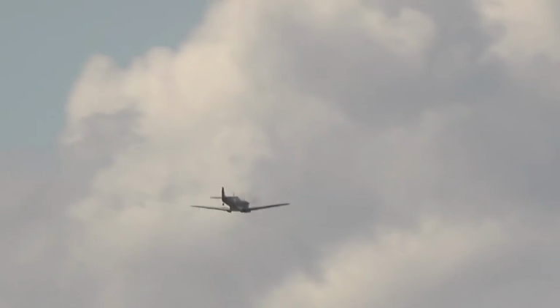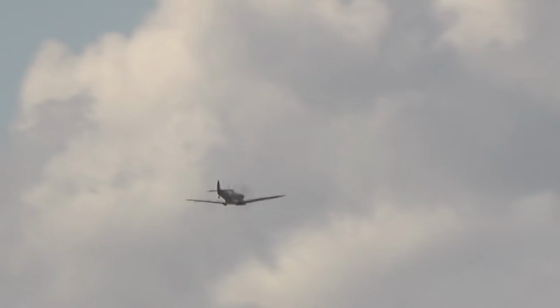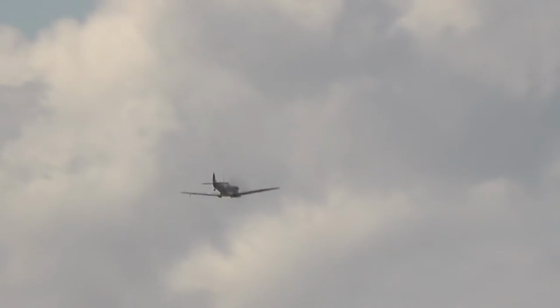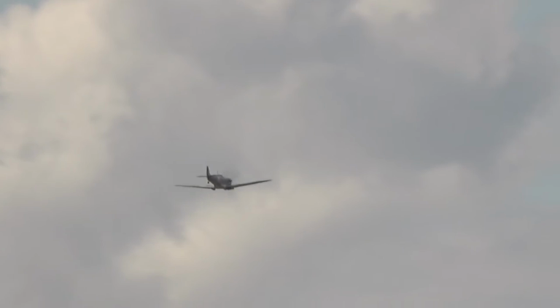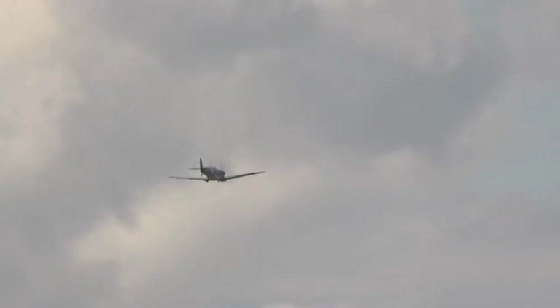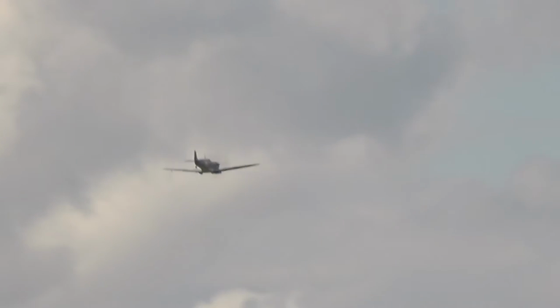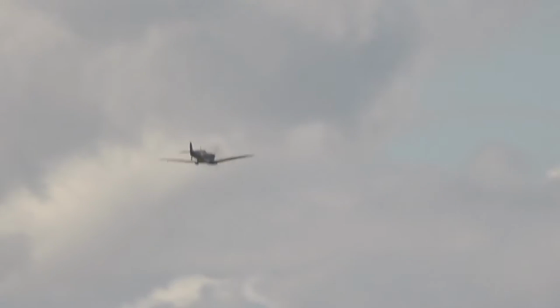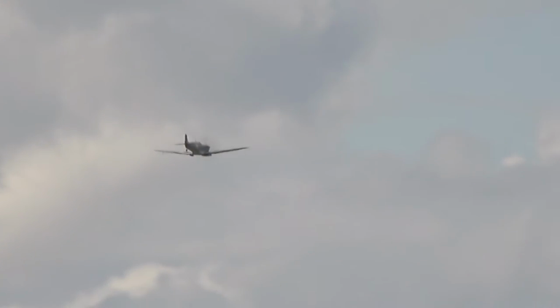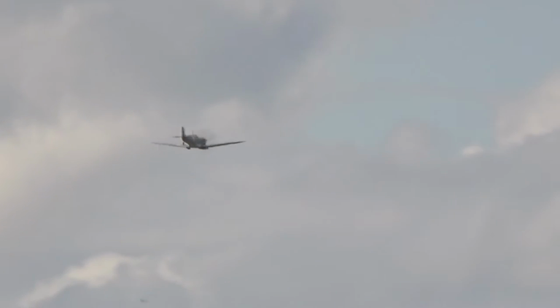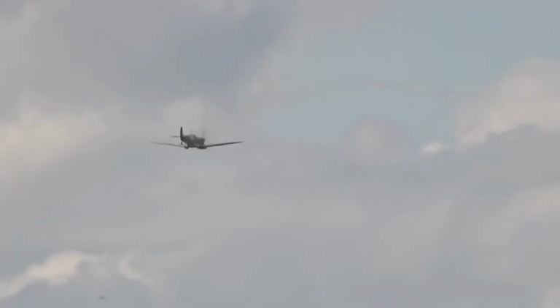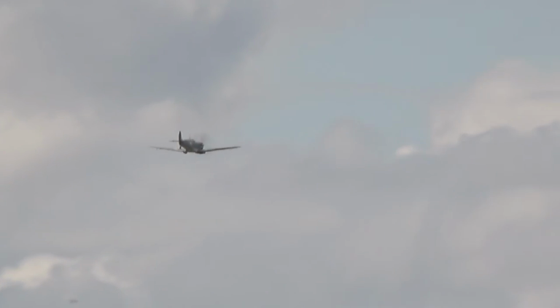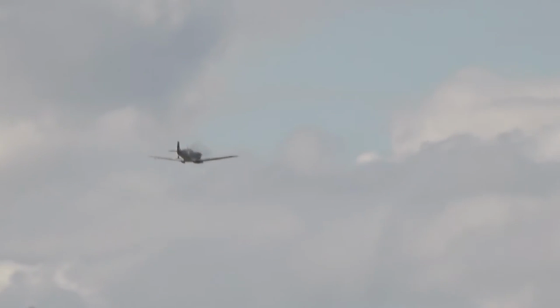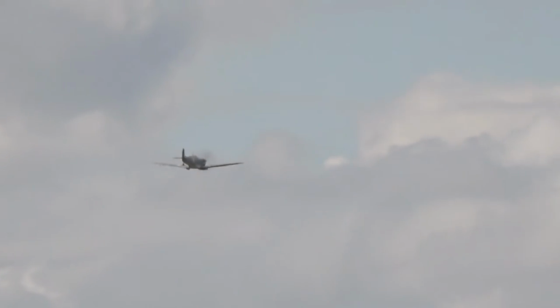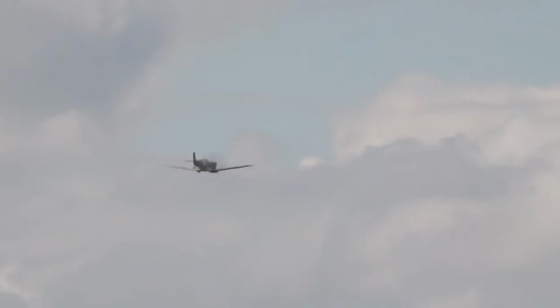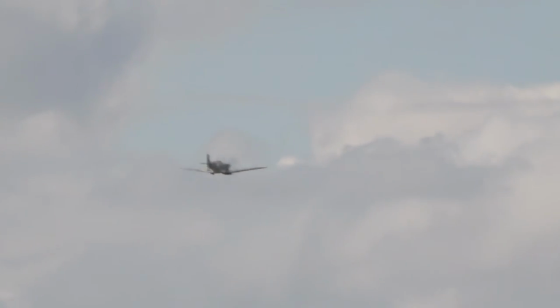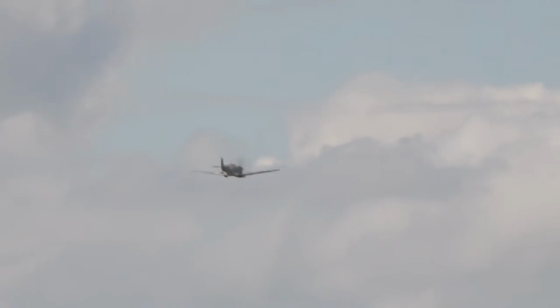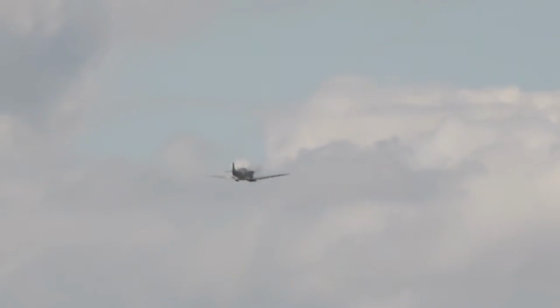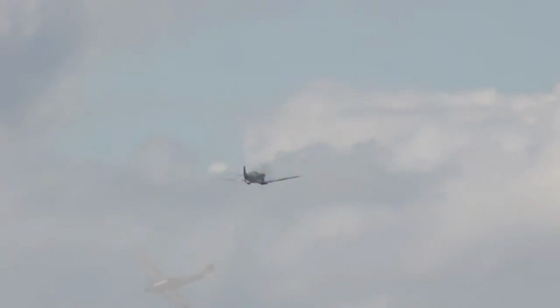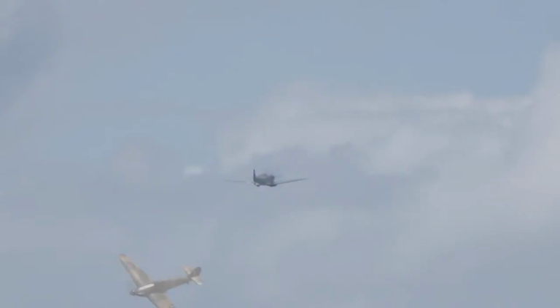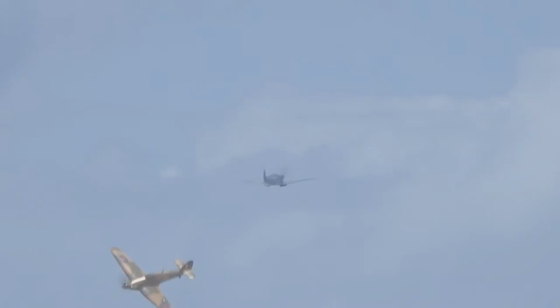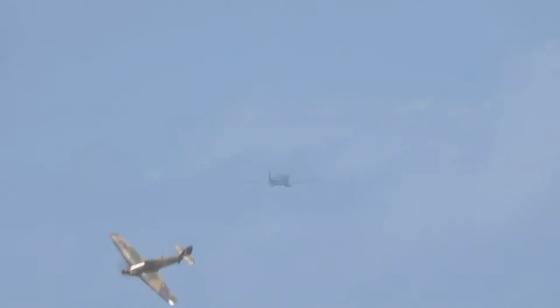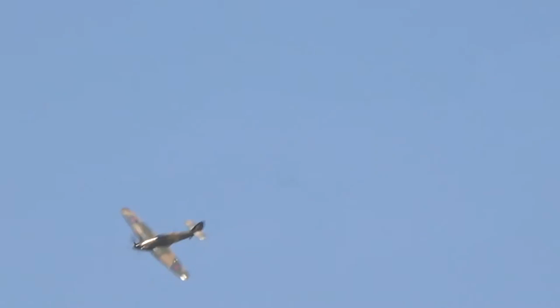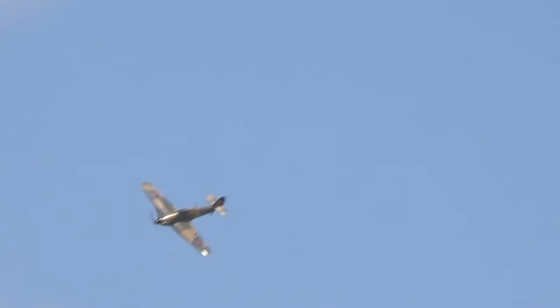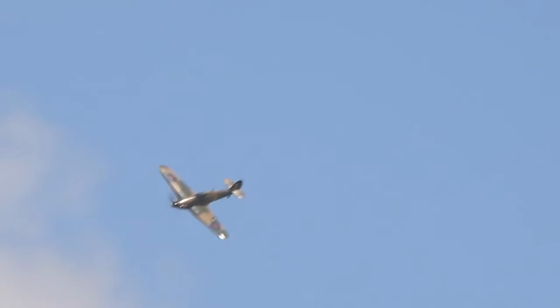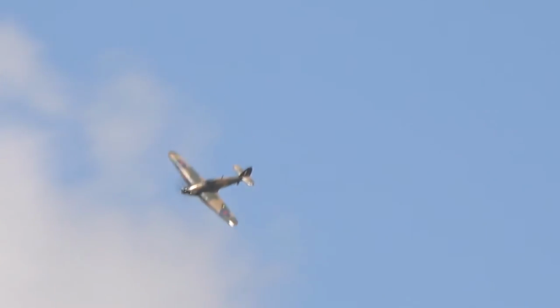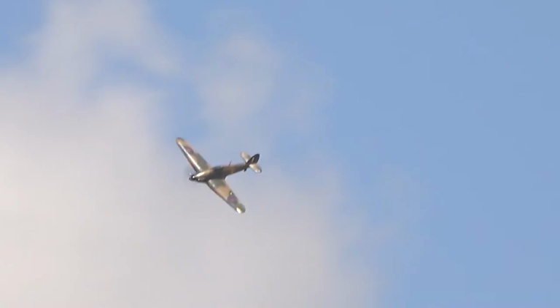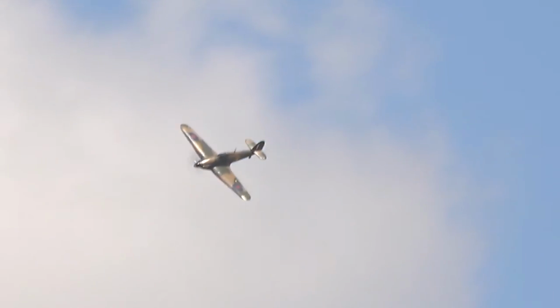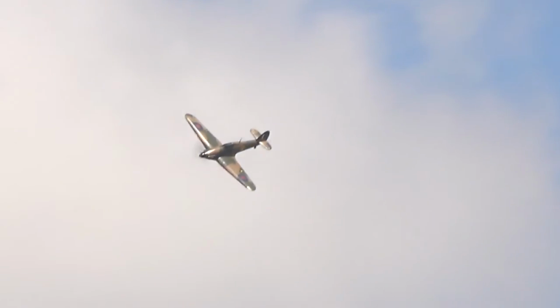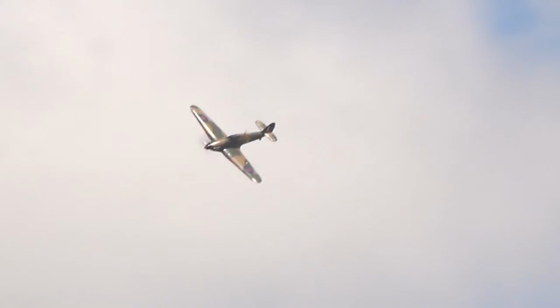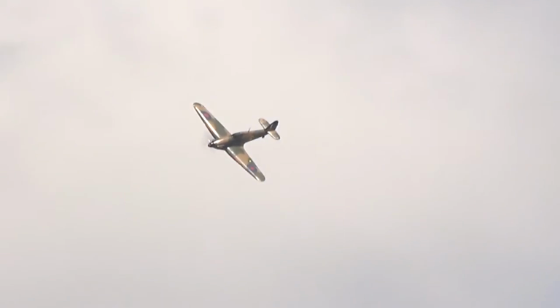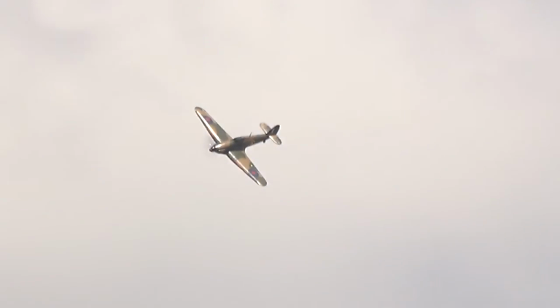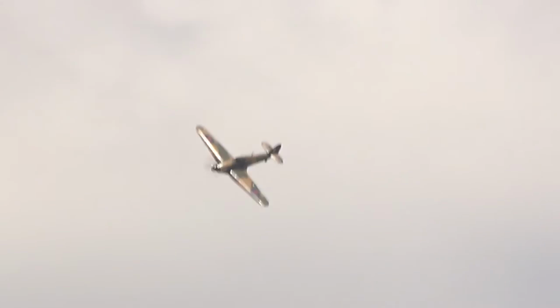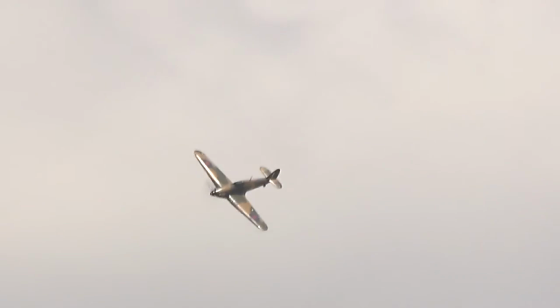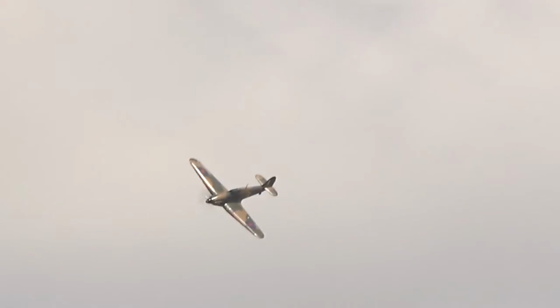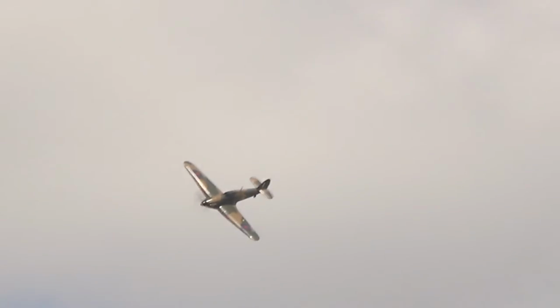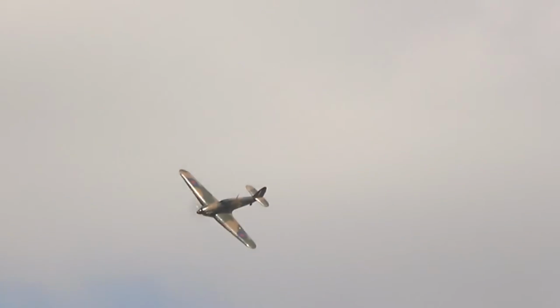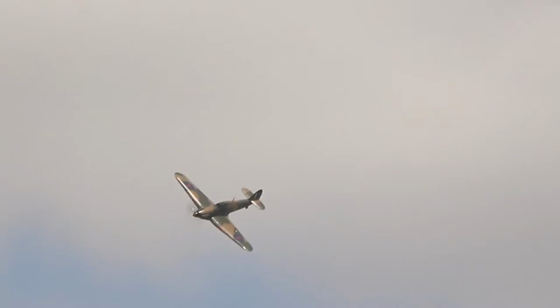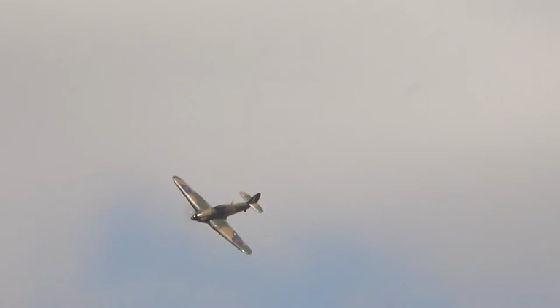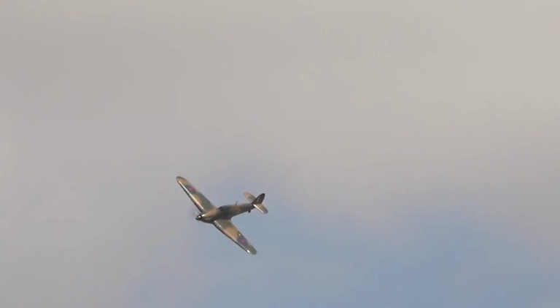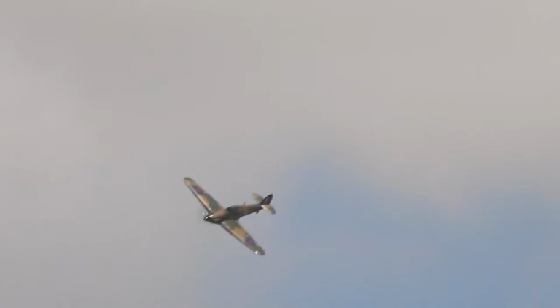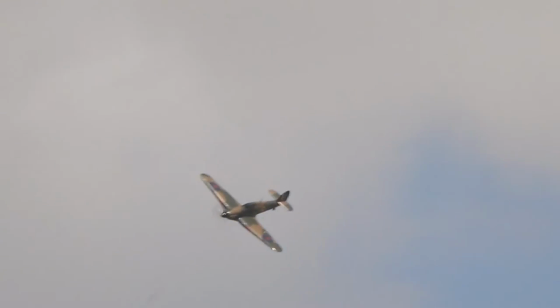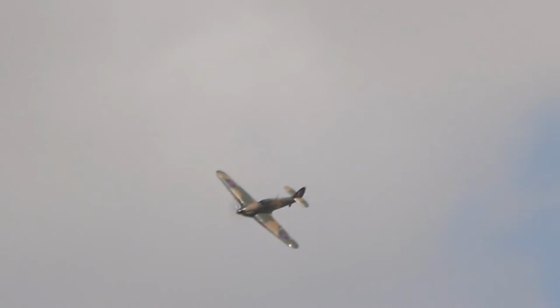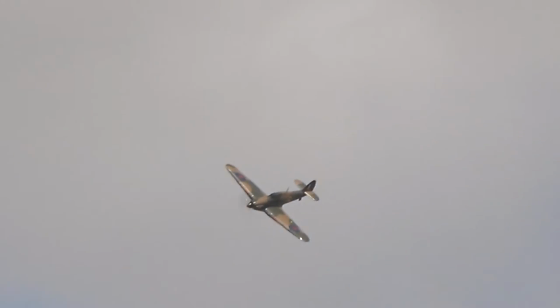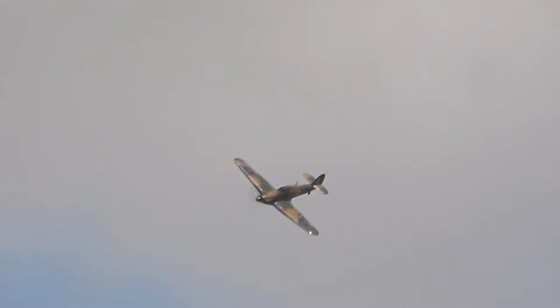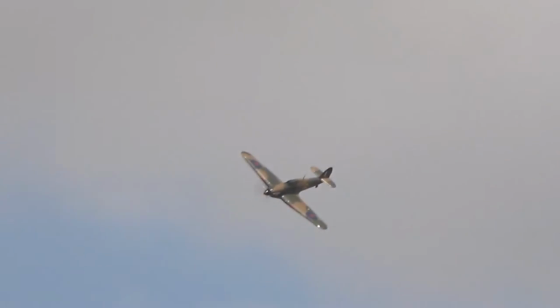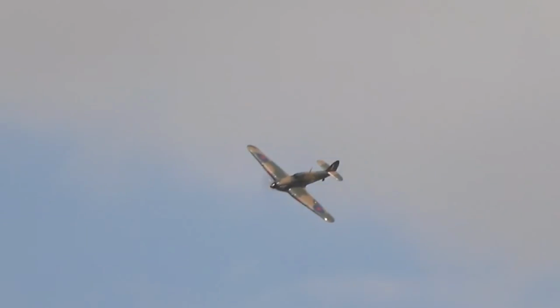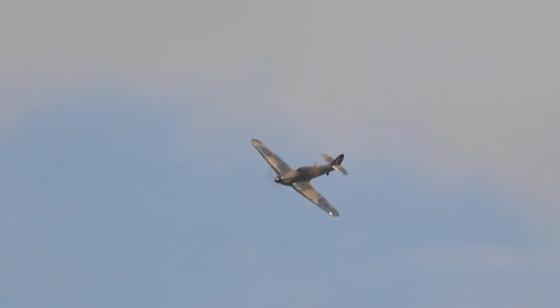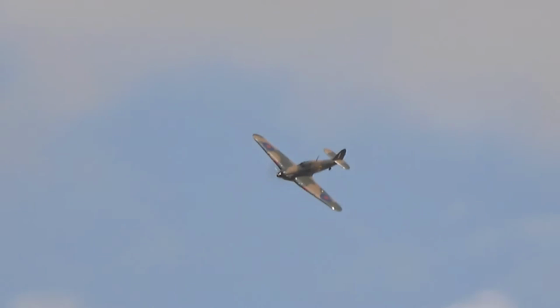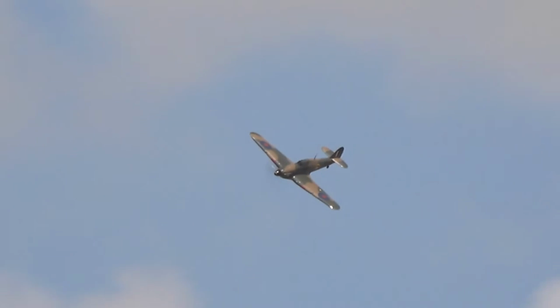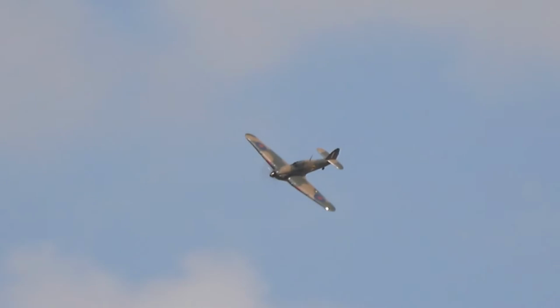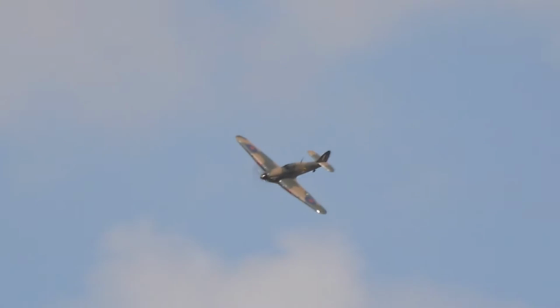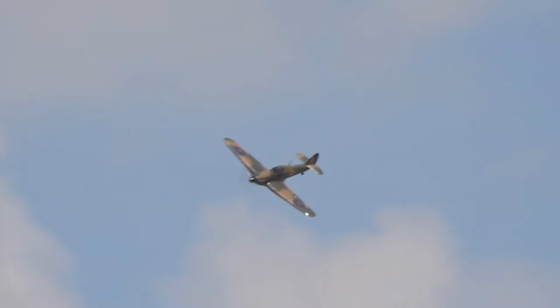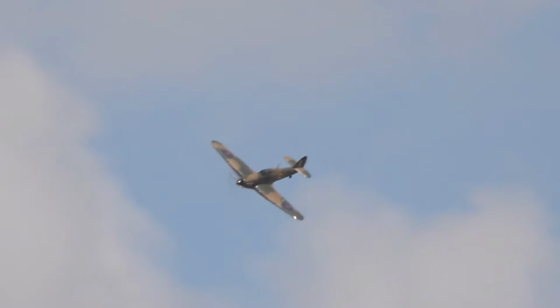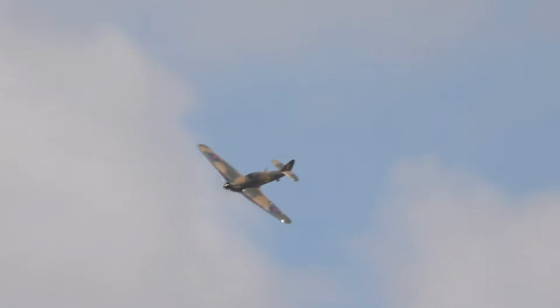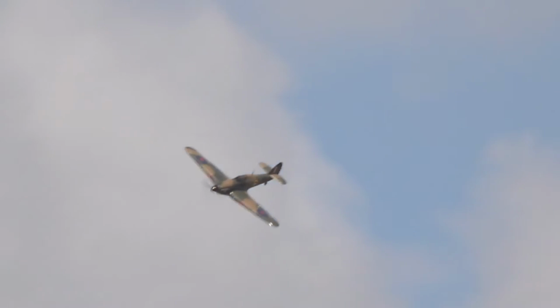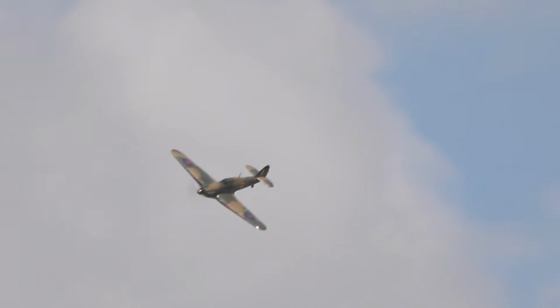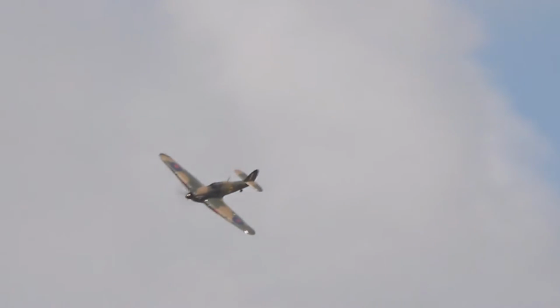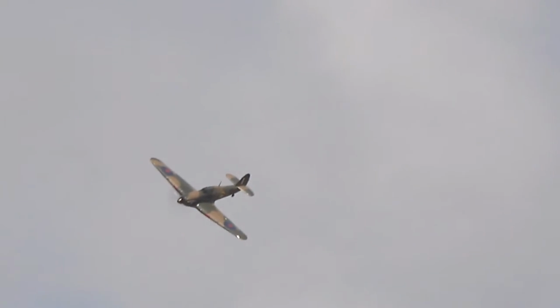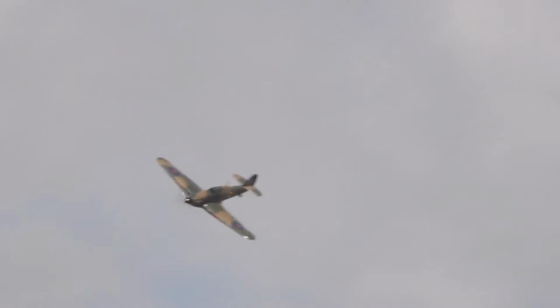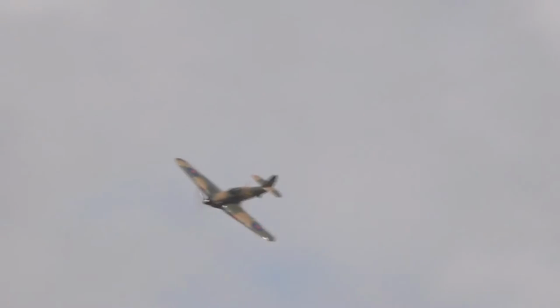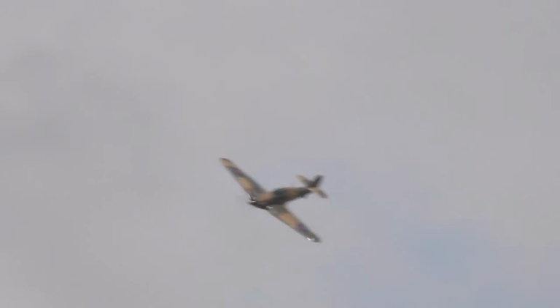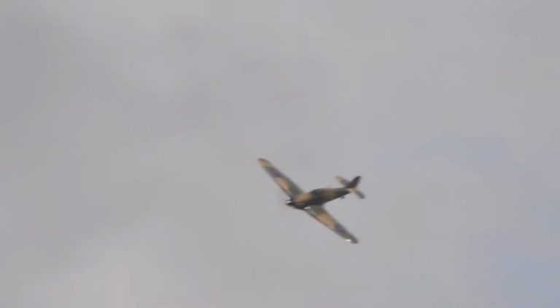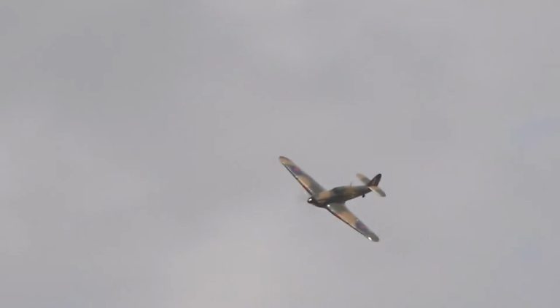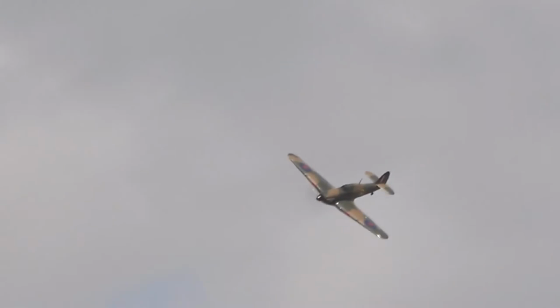A bit of blue sky, a bit of white — from the left a Spitfire, from the right the Hurricane.